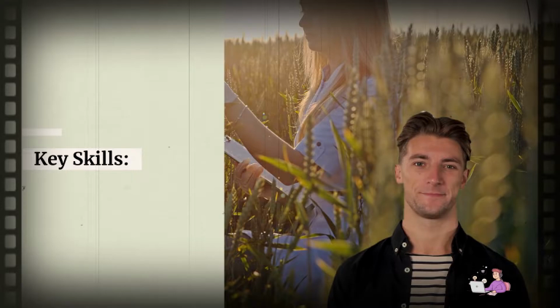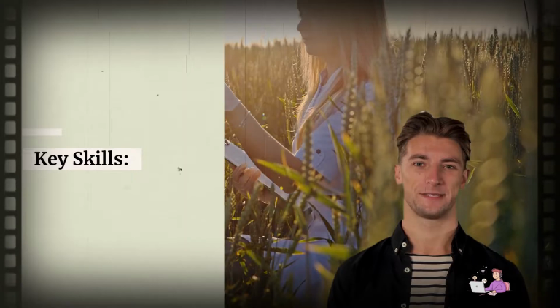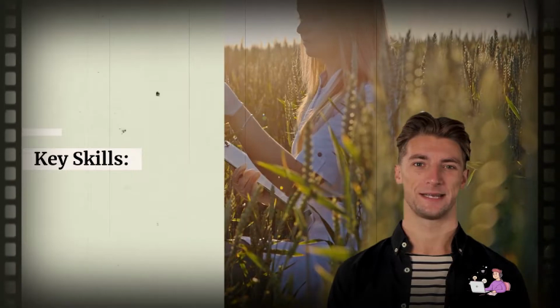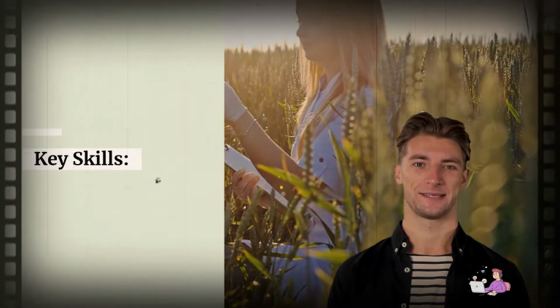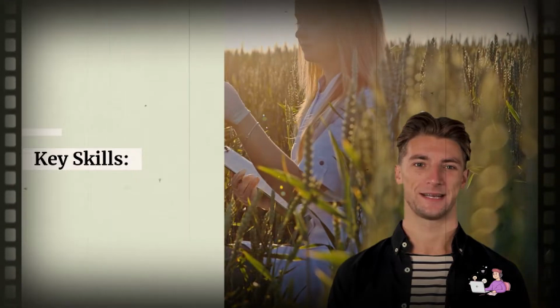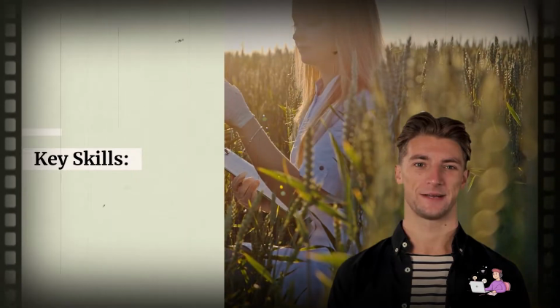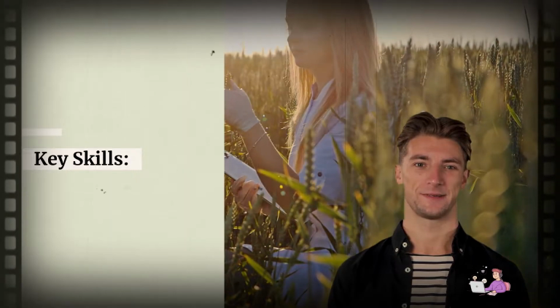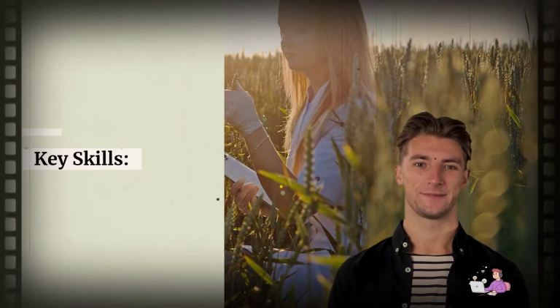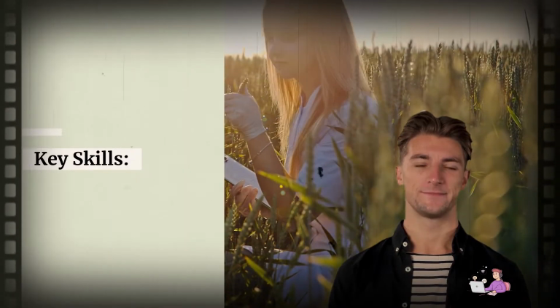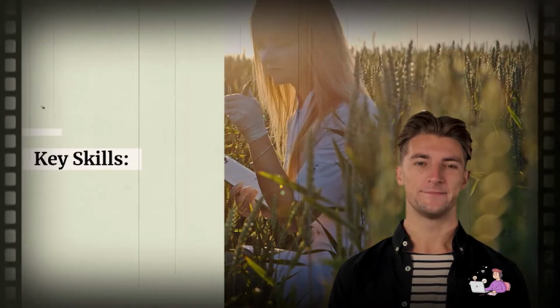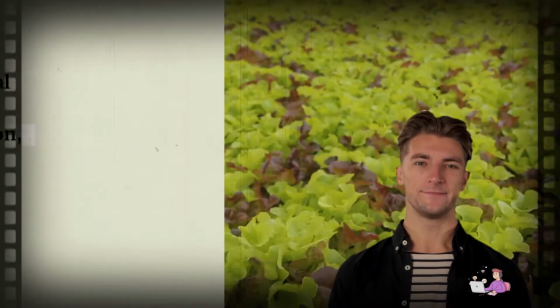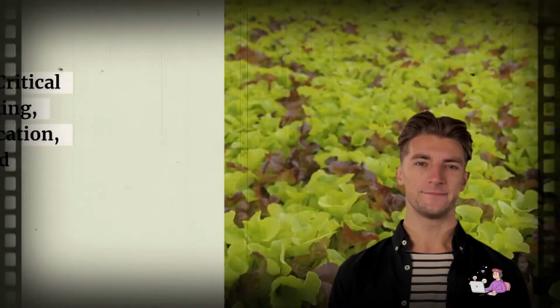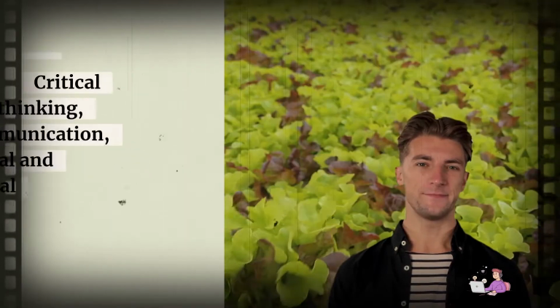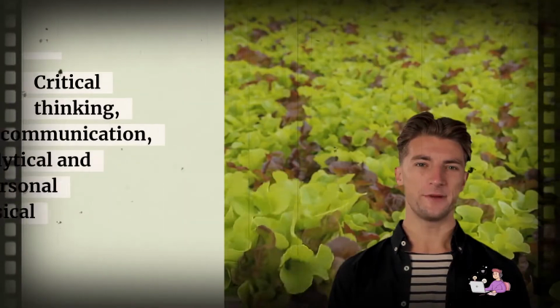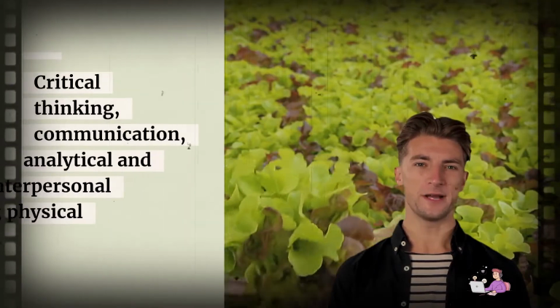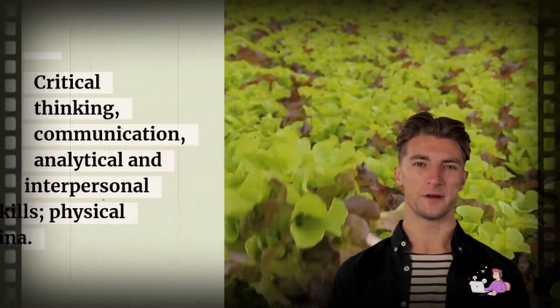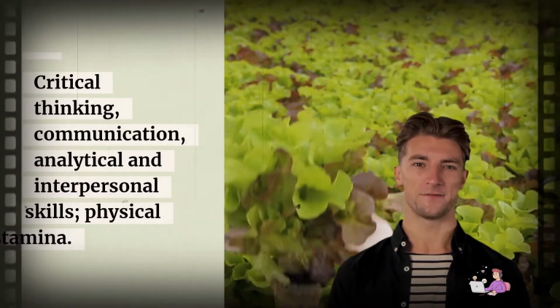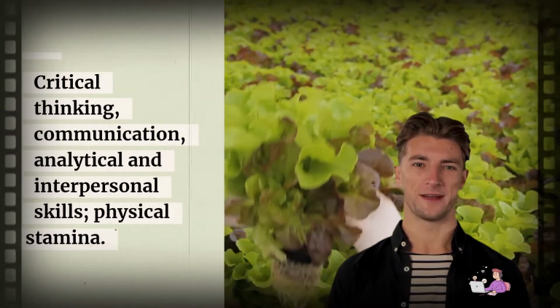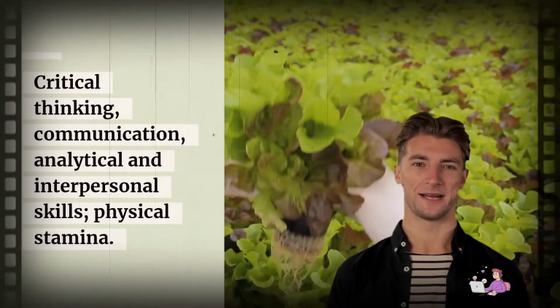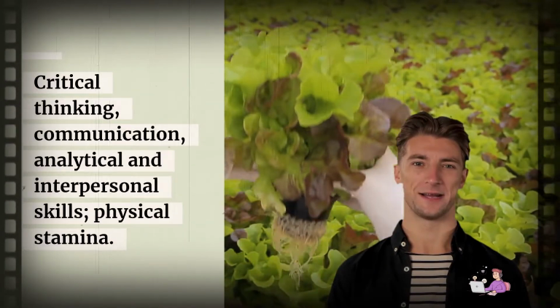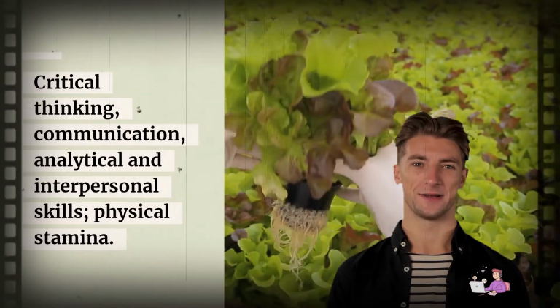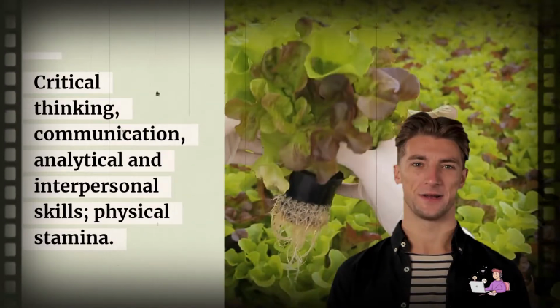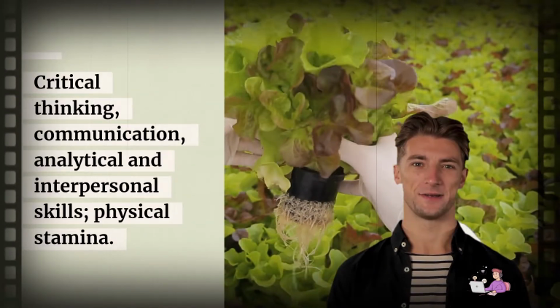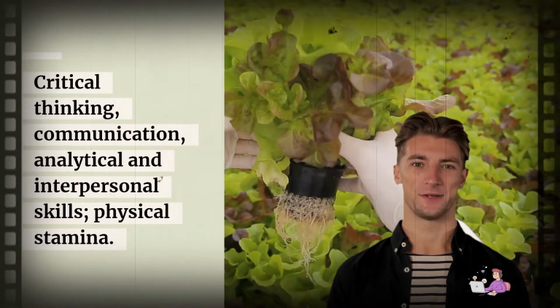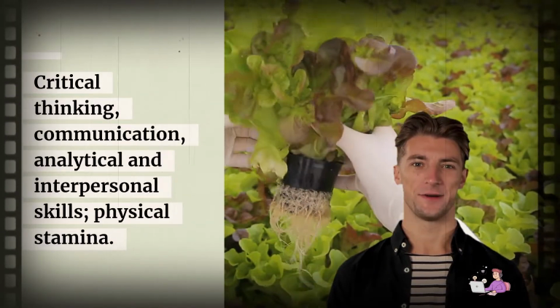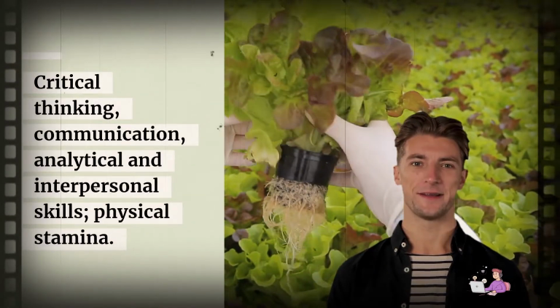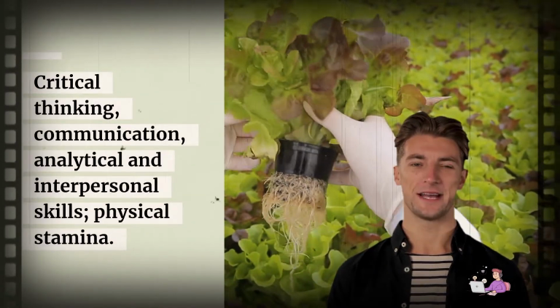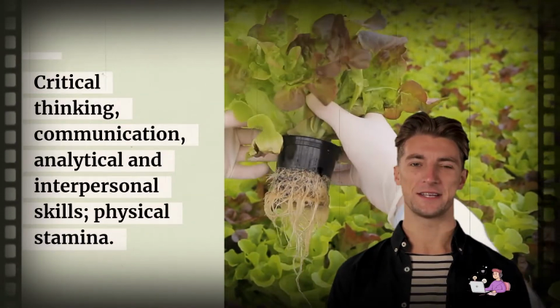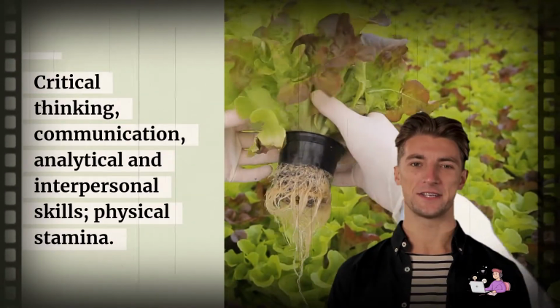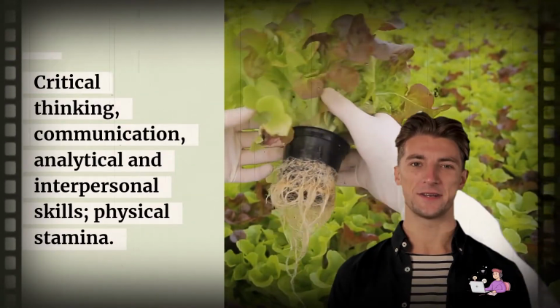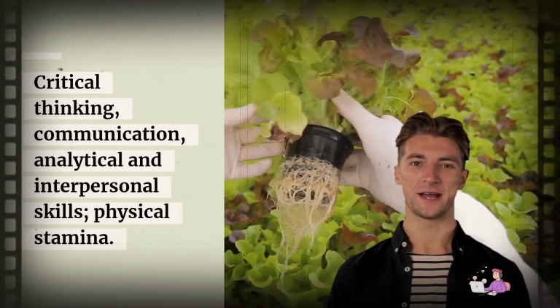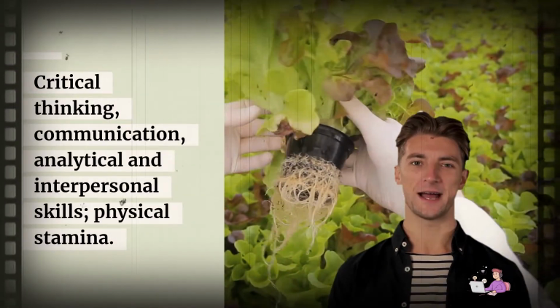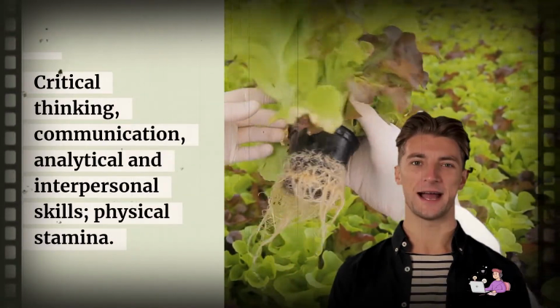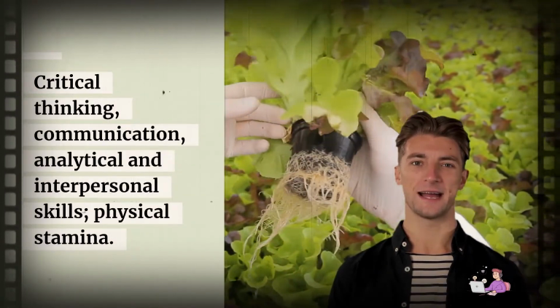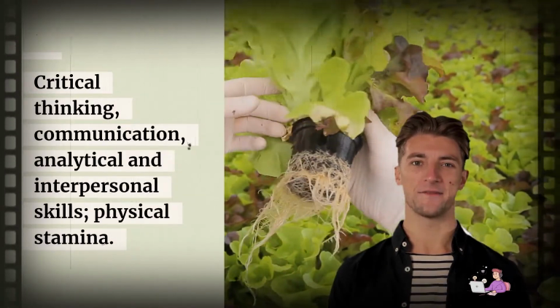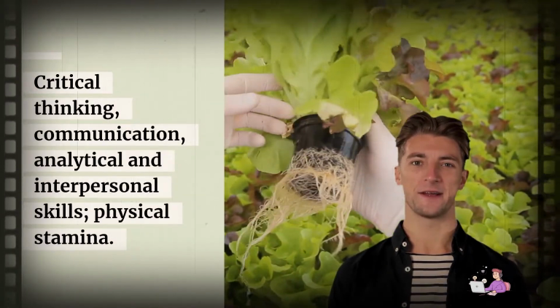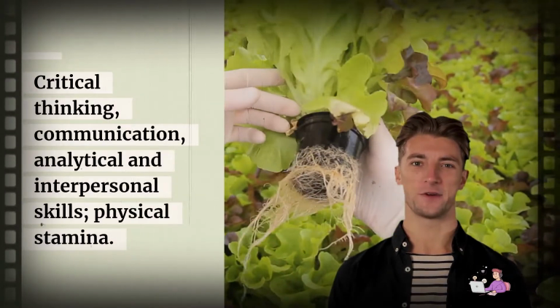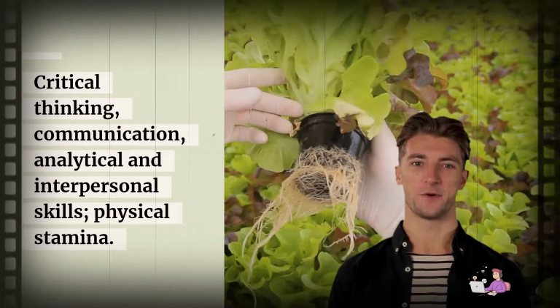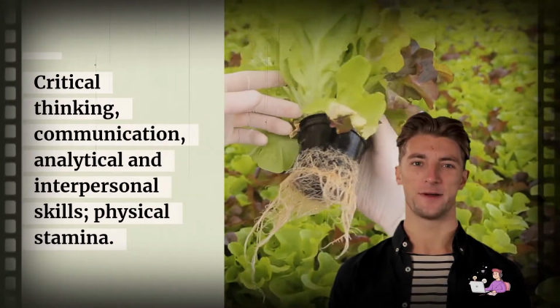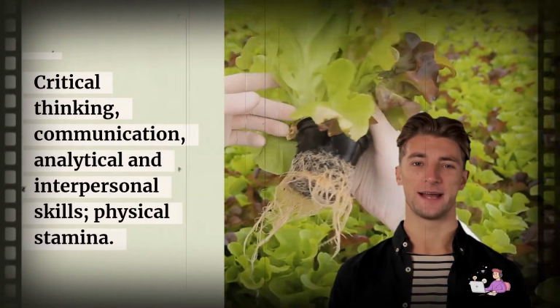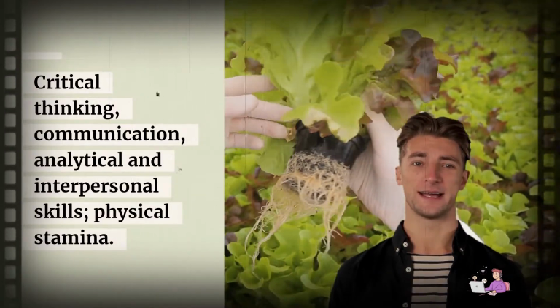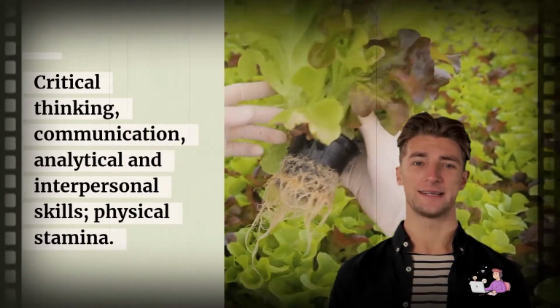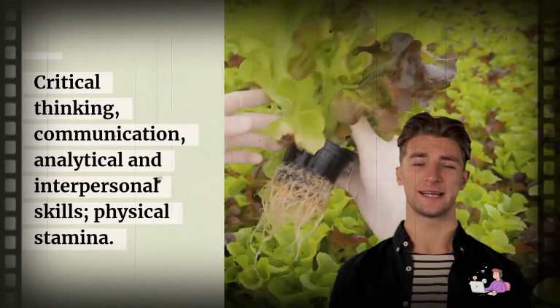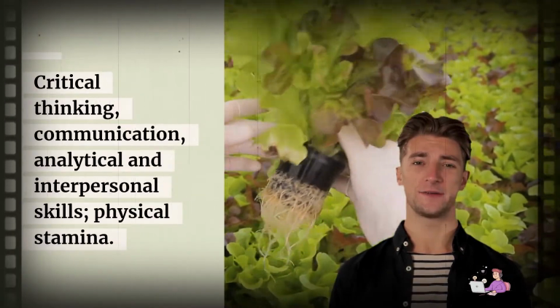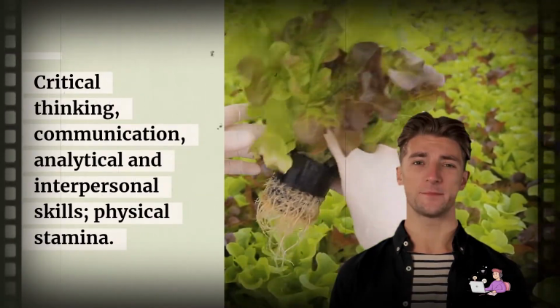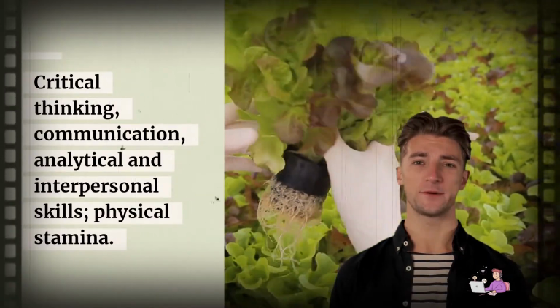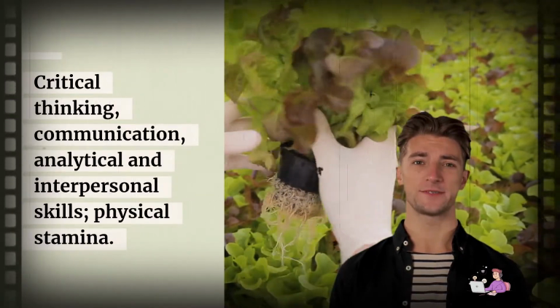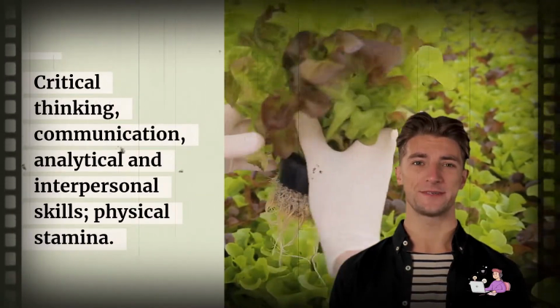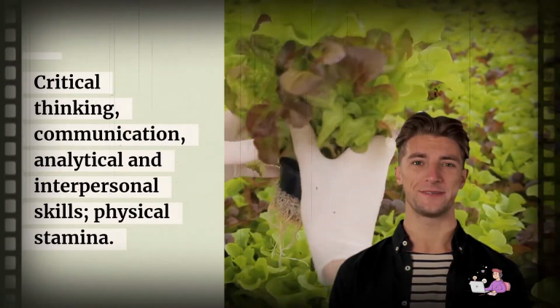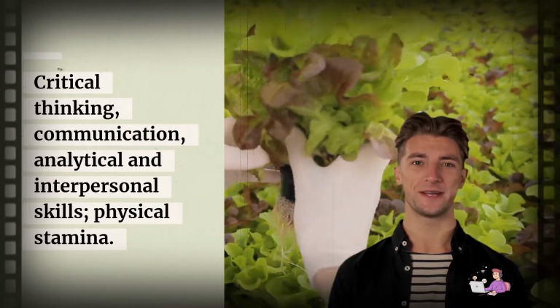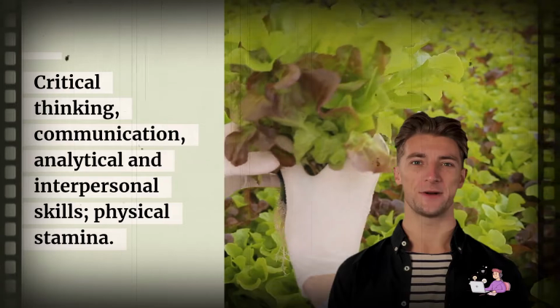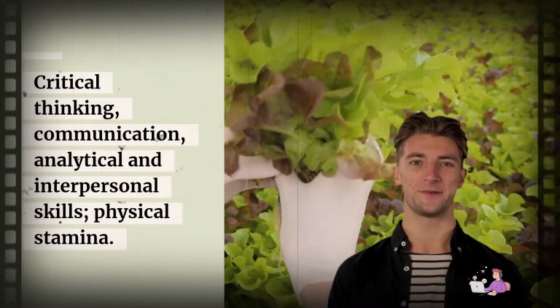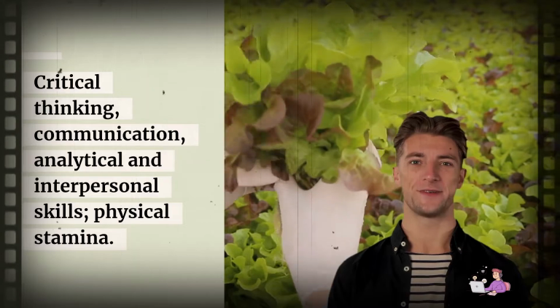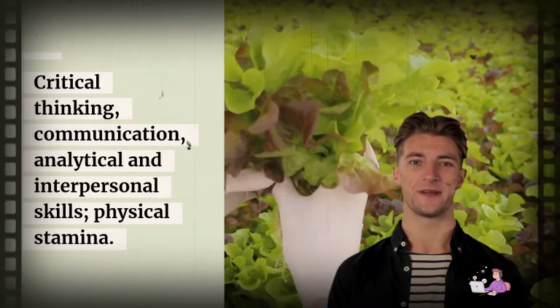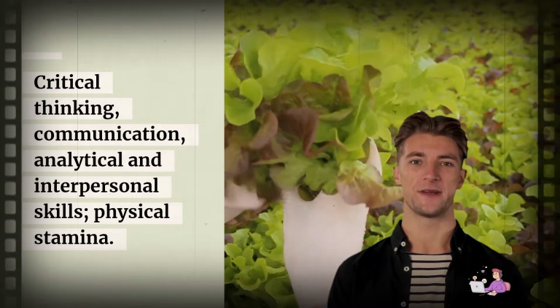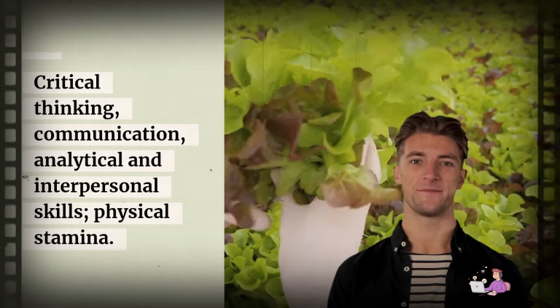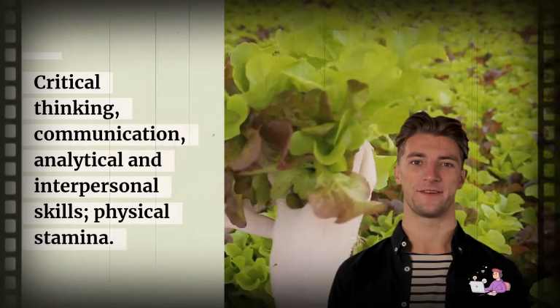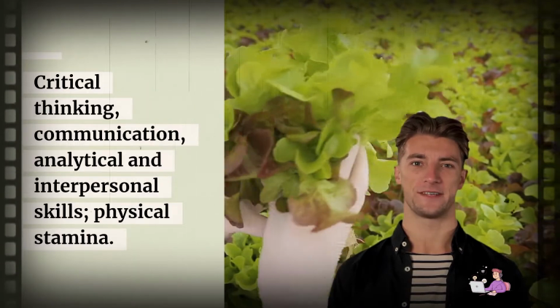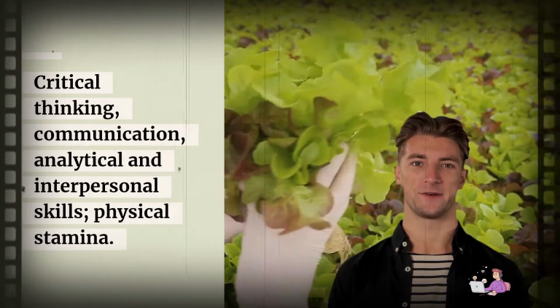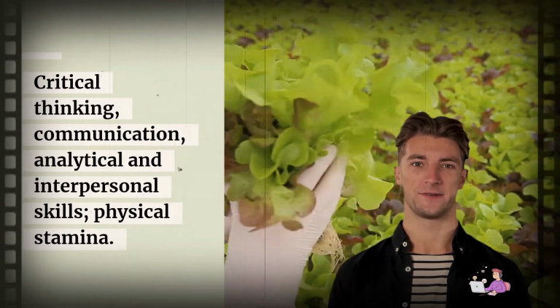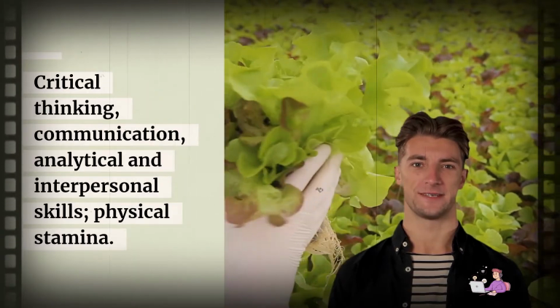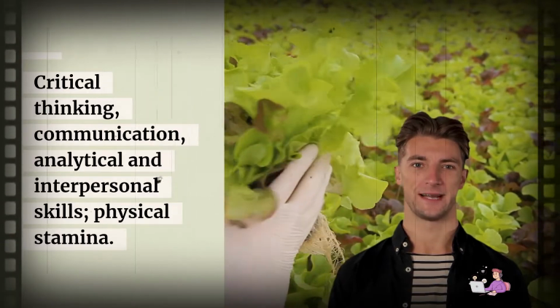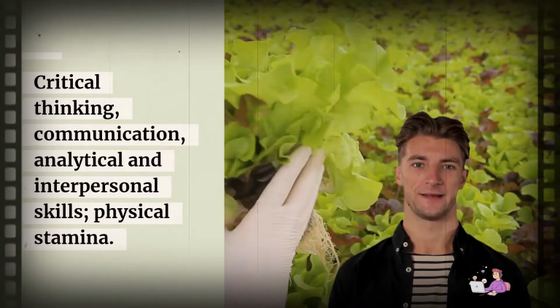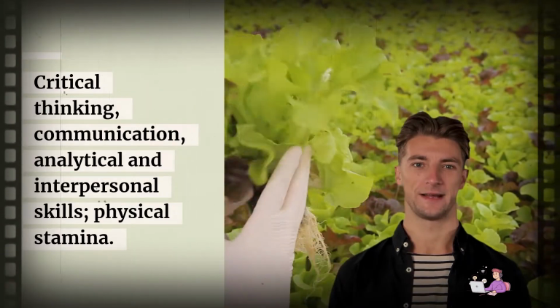Key Skills: Critical thinking, communication, analytical, and interpersonal skills, as well as physical stamina.